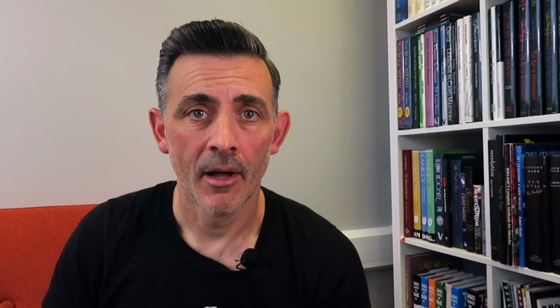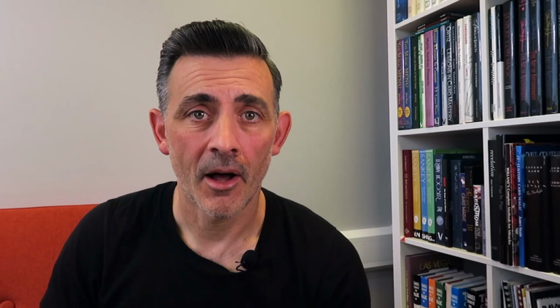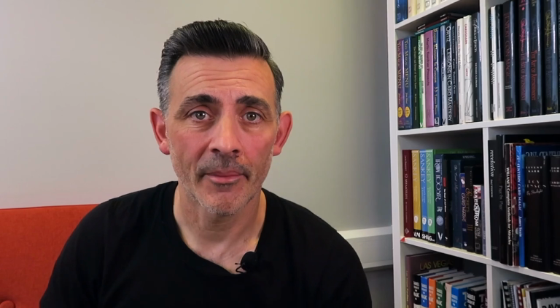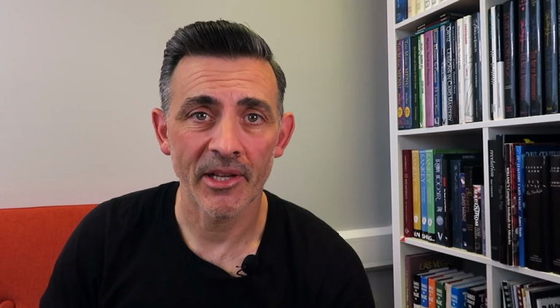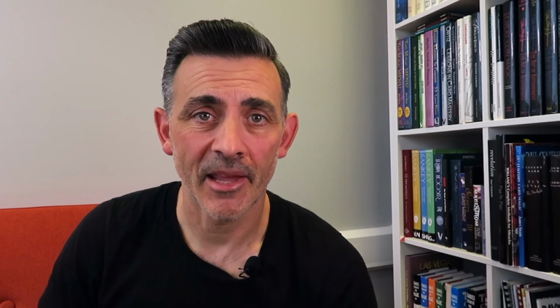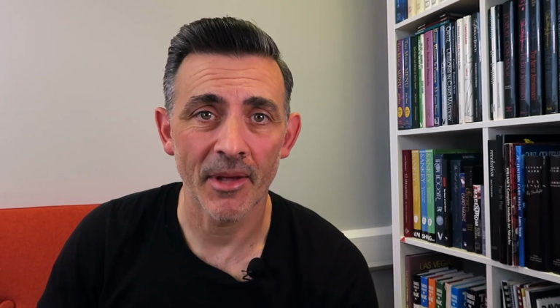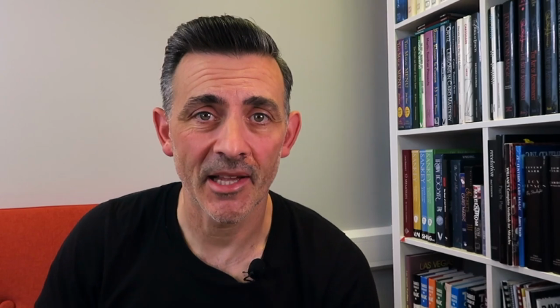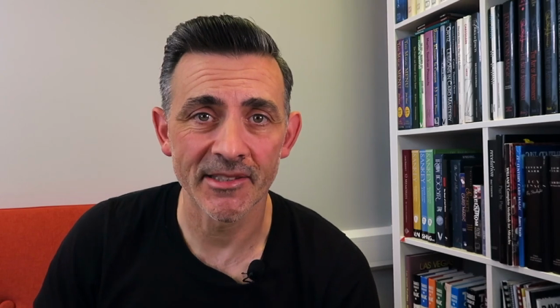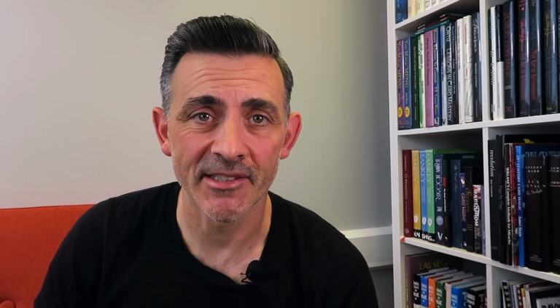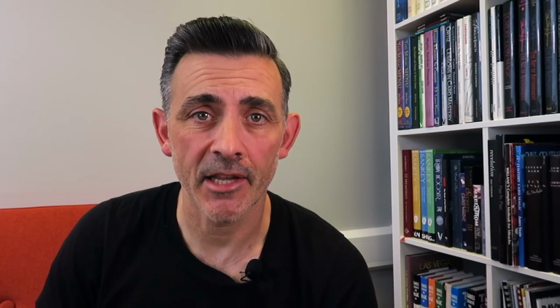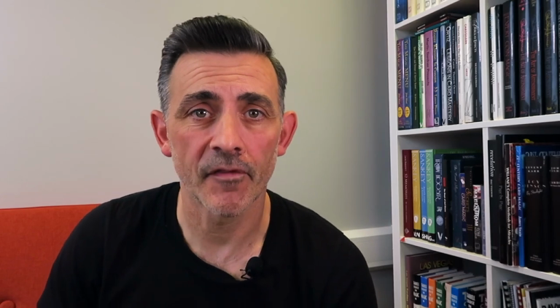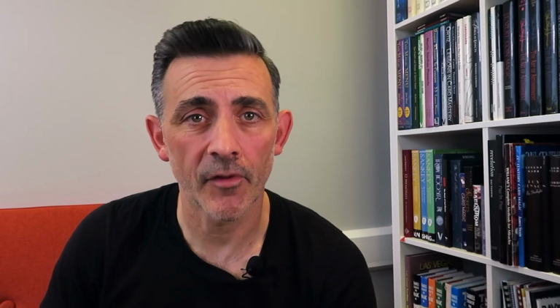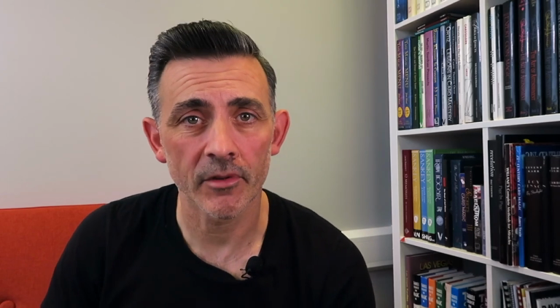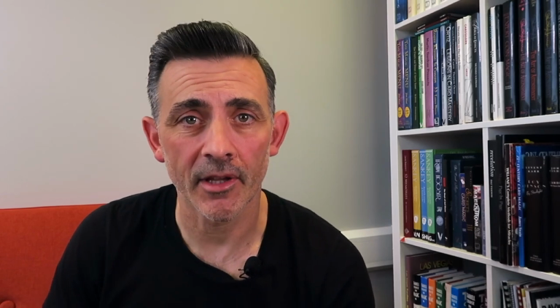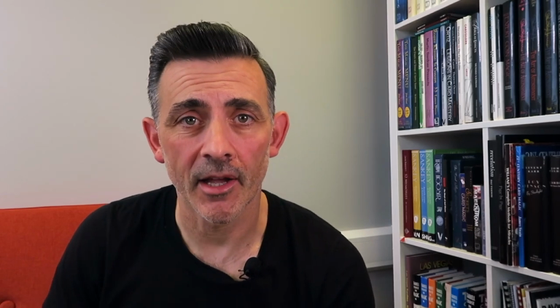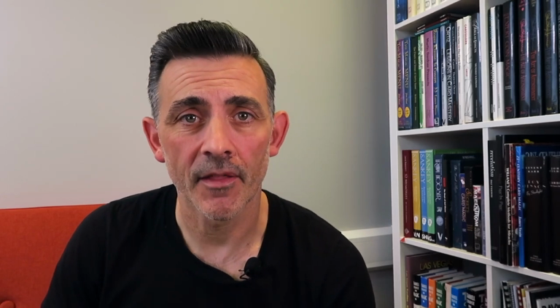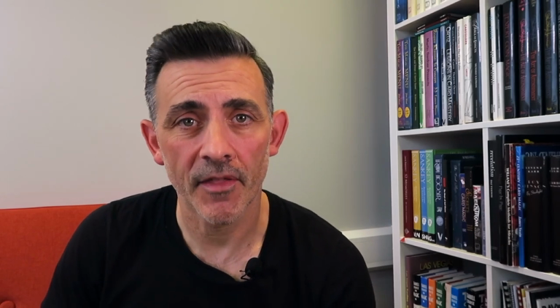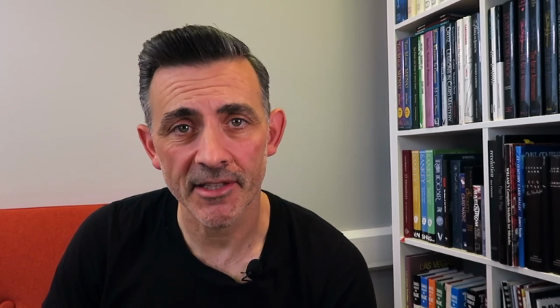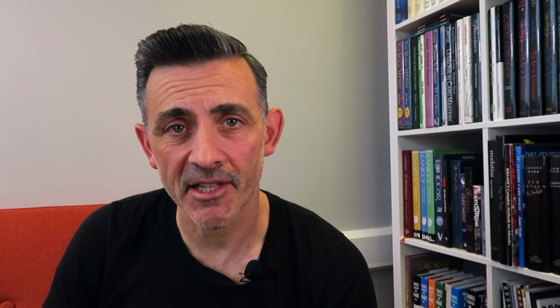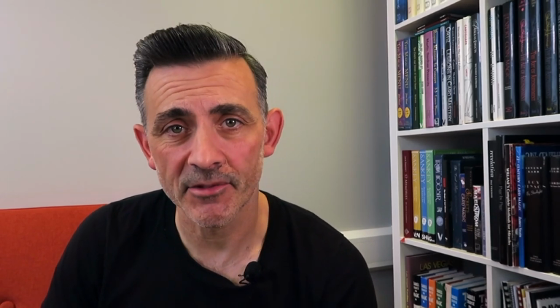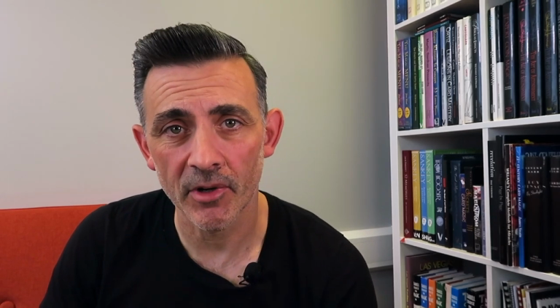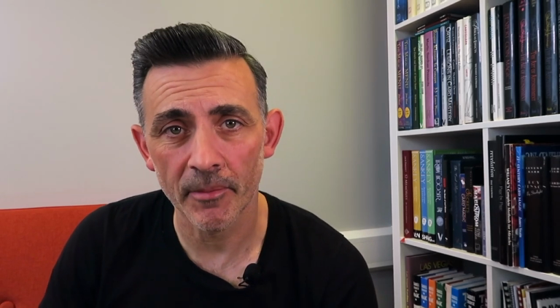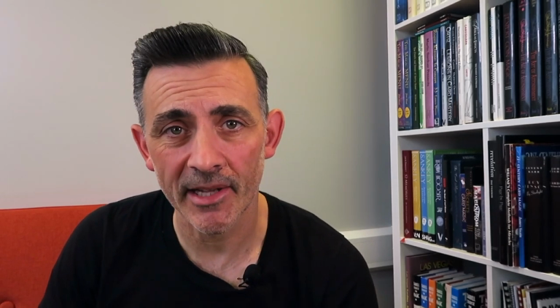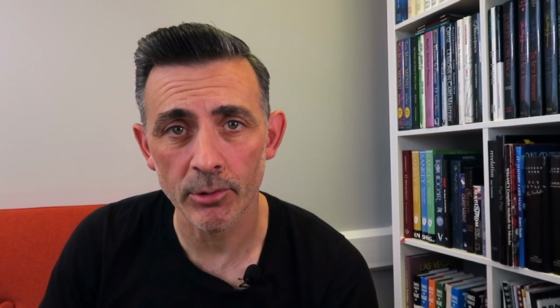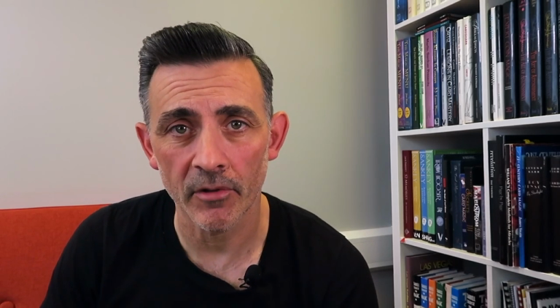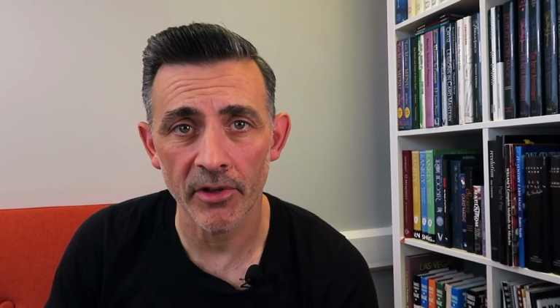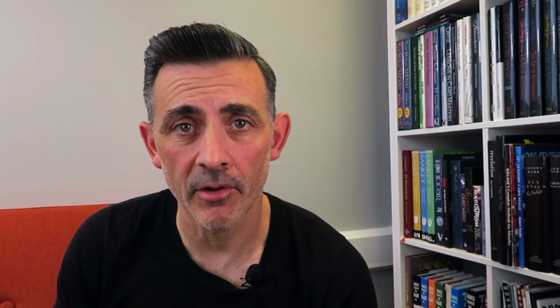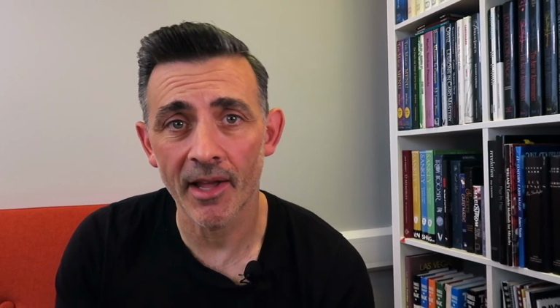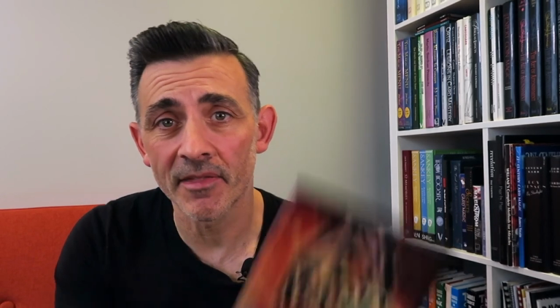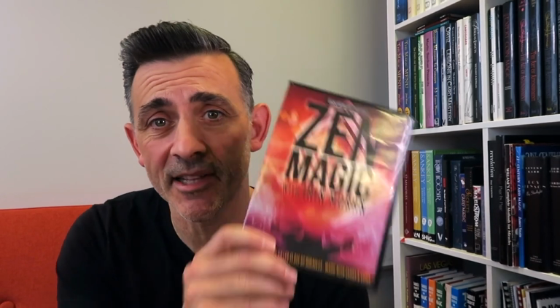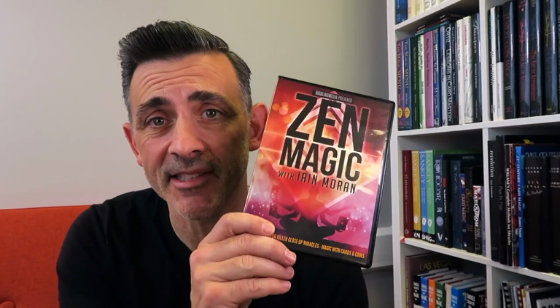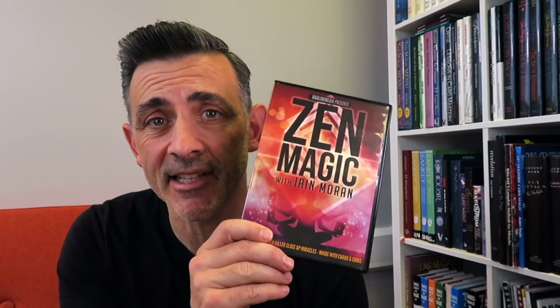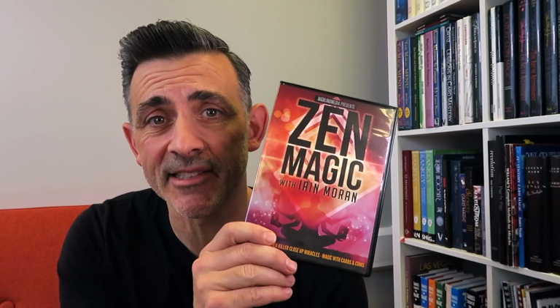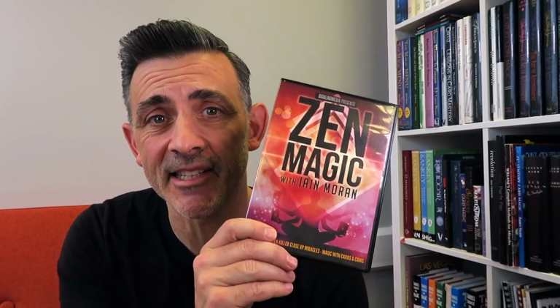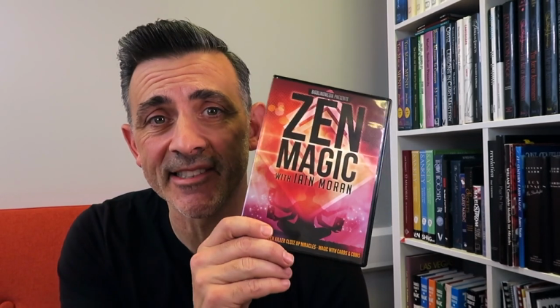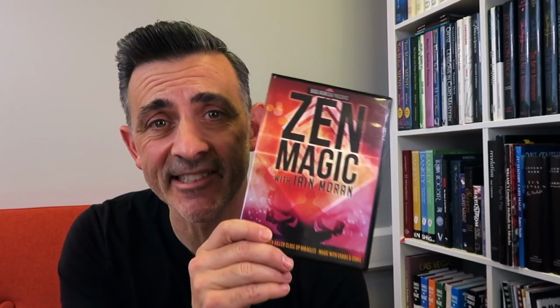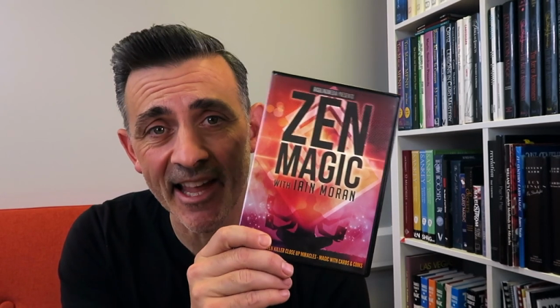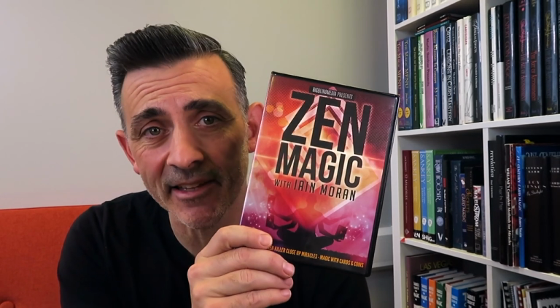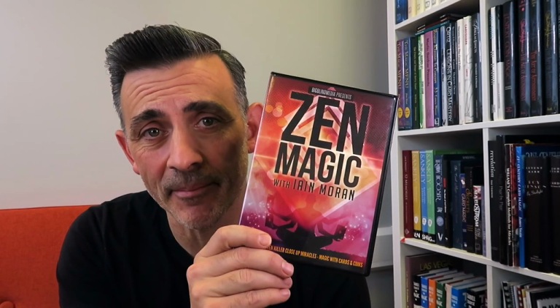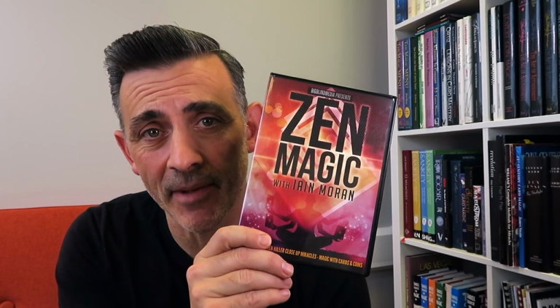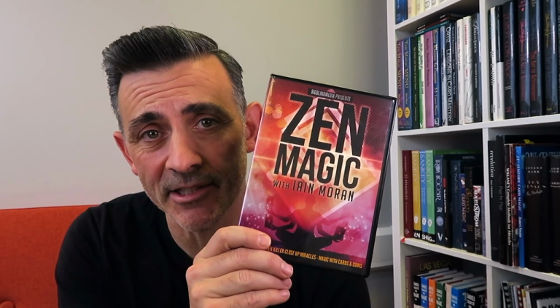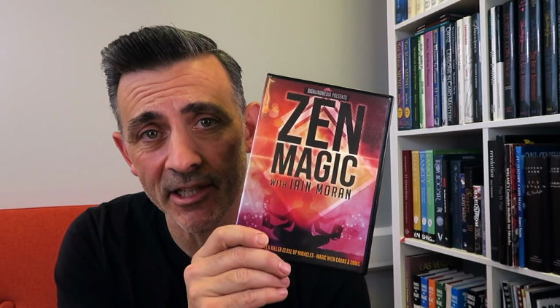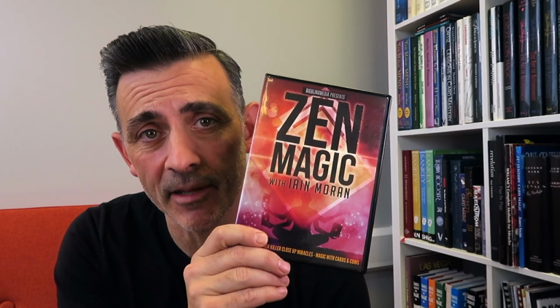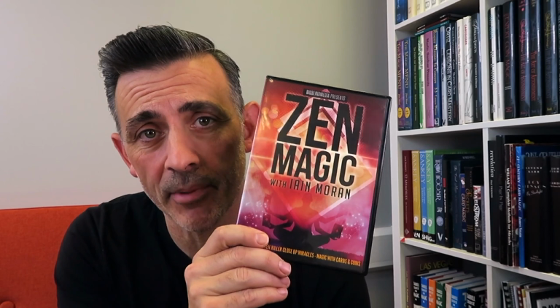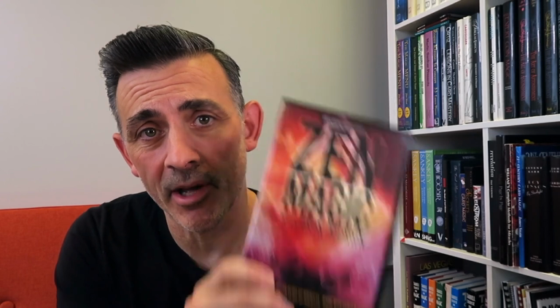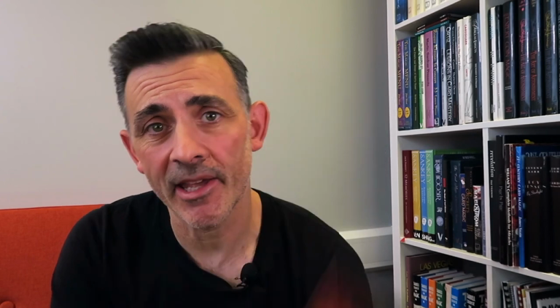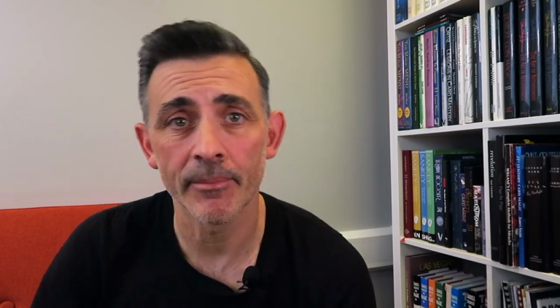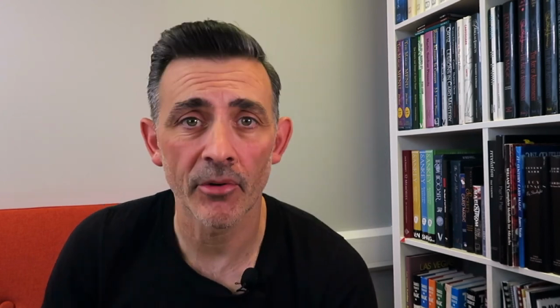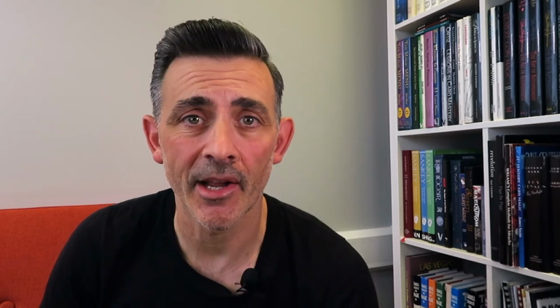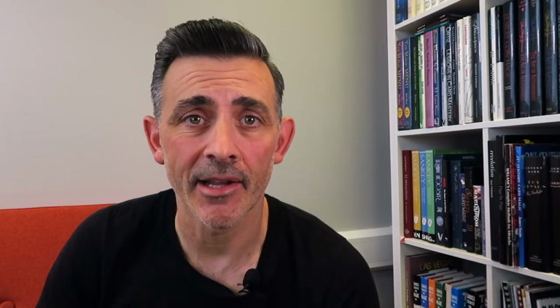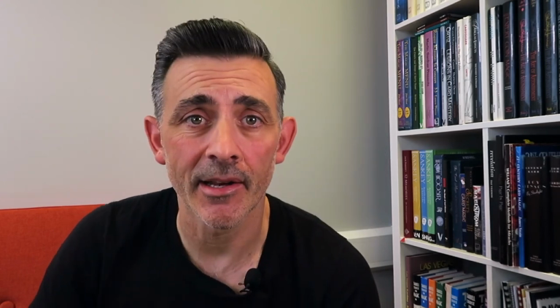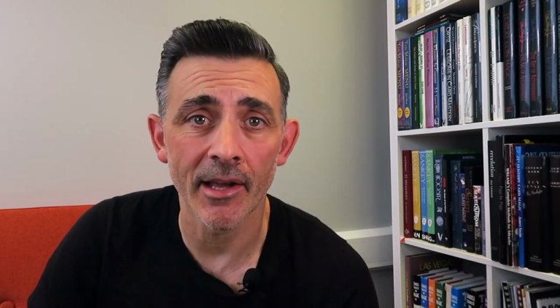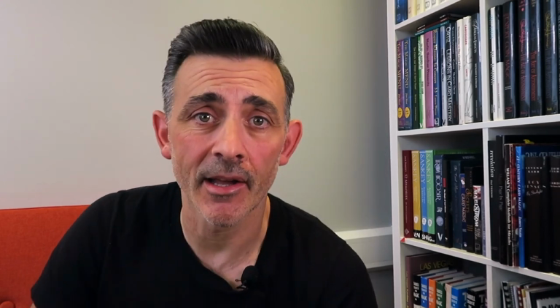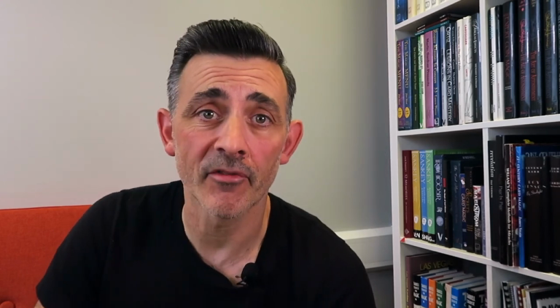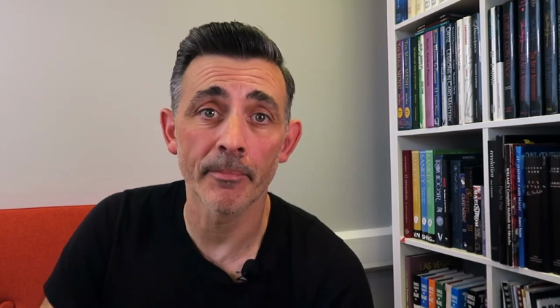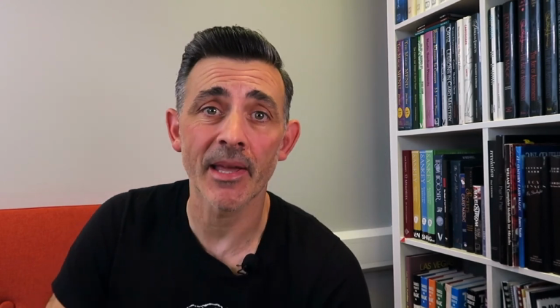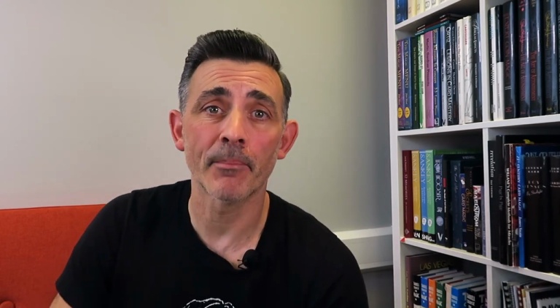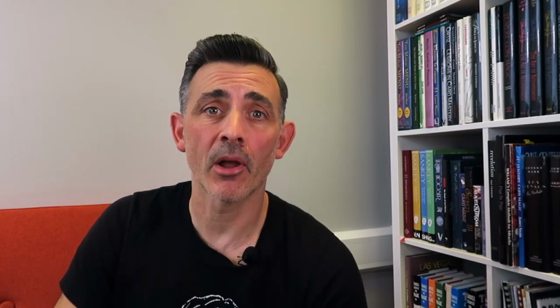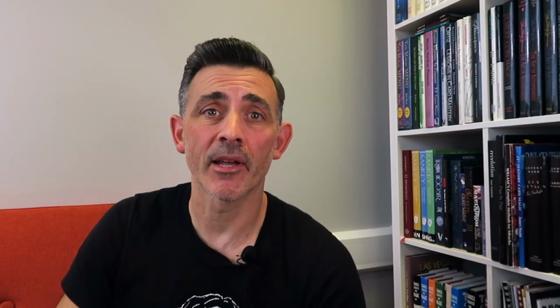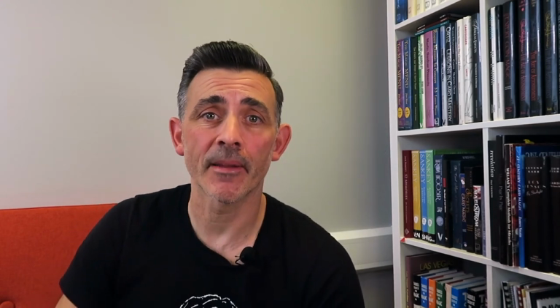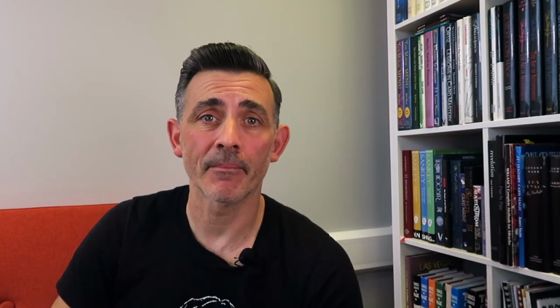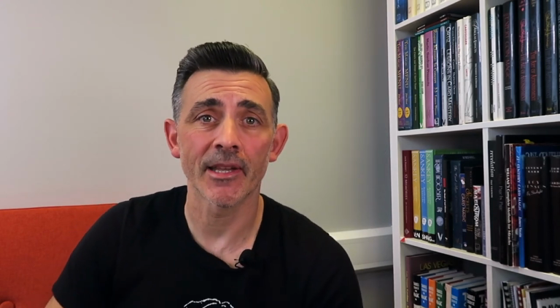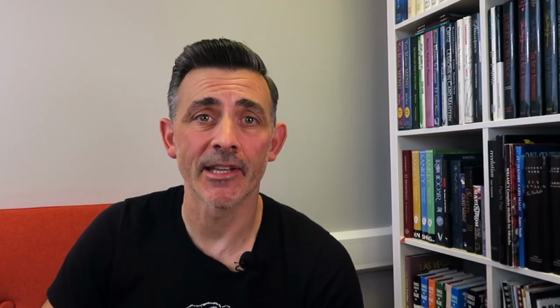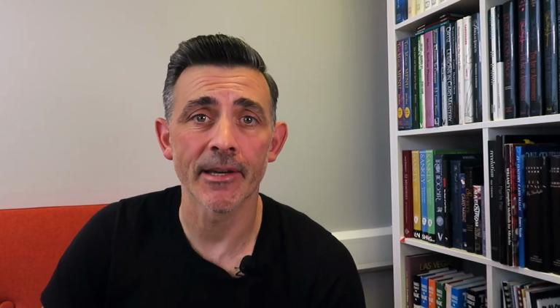Hi, my name is Steve Faulkner. This is Real Magic Review and this is Zen Magic by Ian Moran from Big Blind Media.